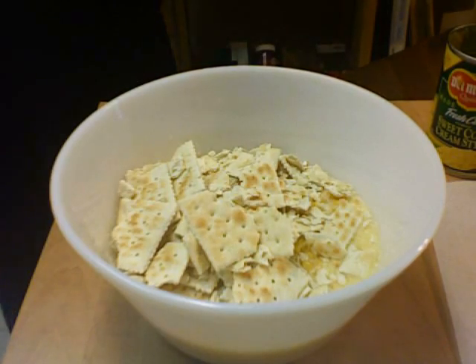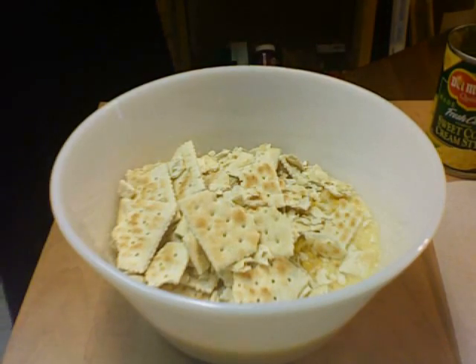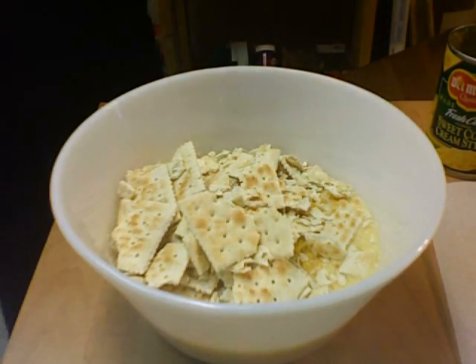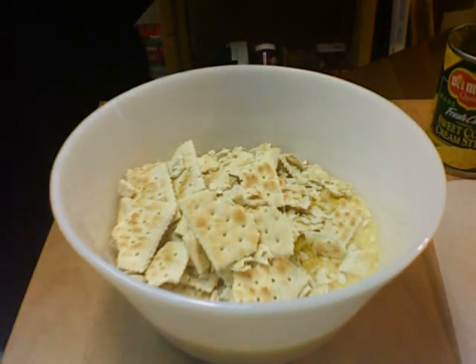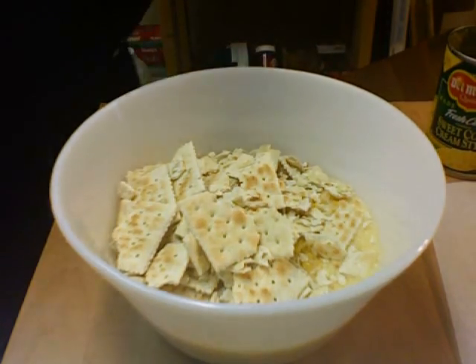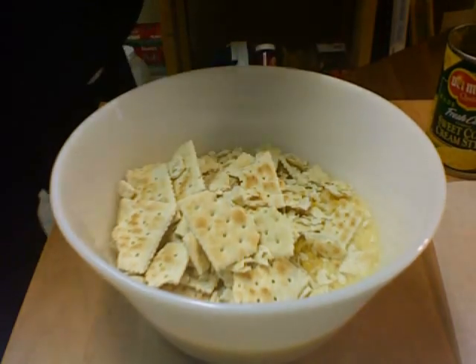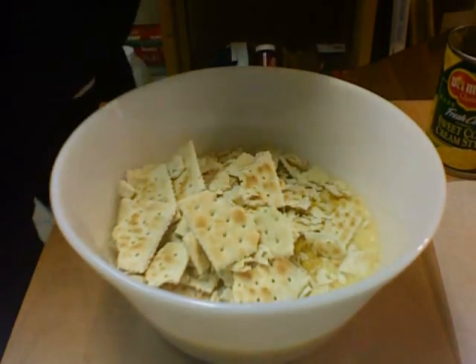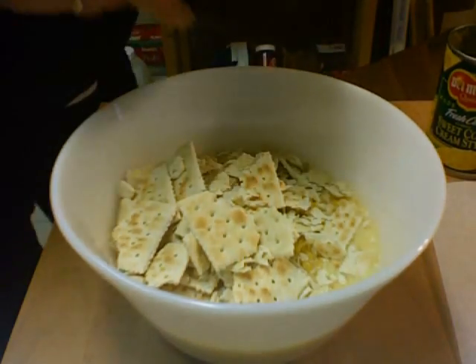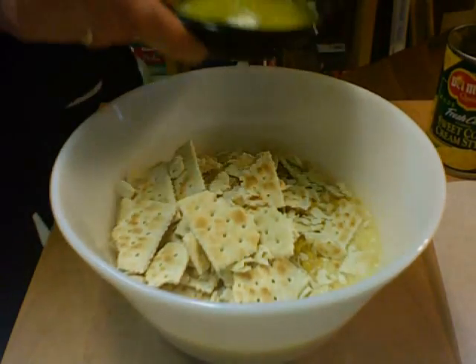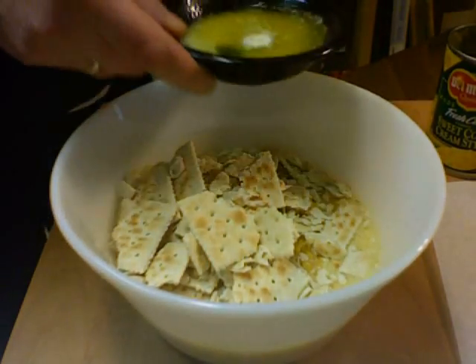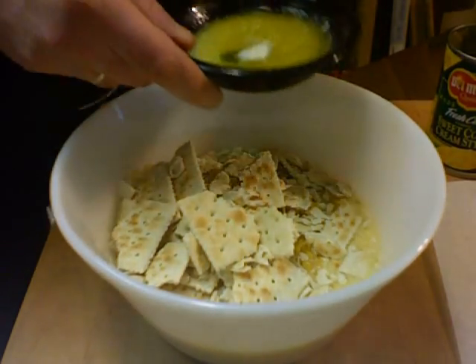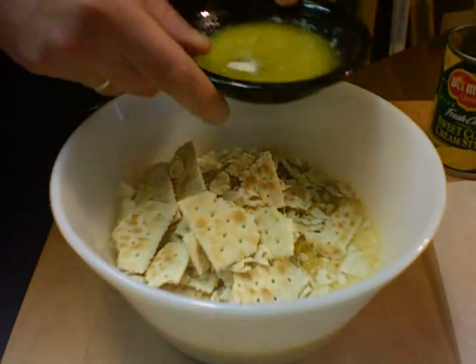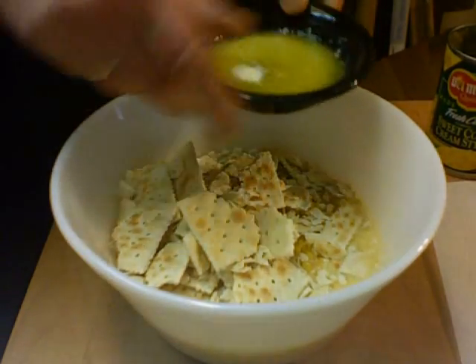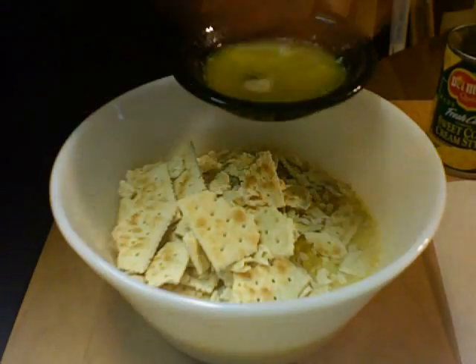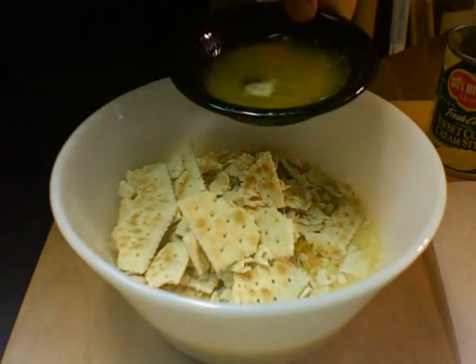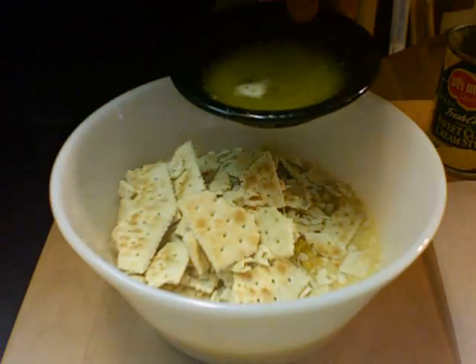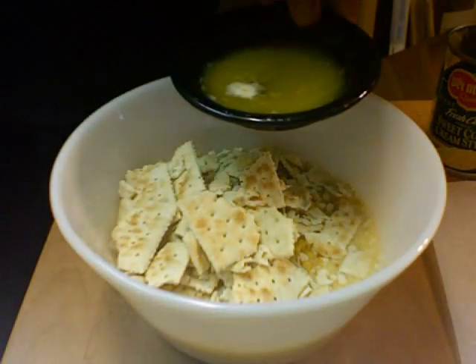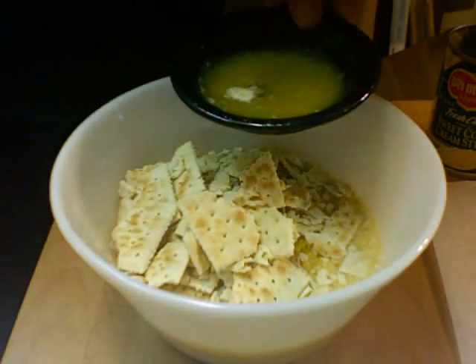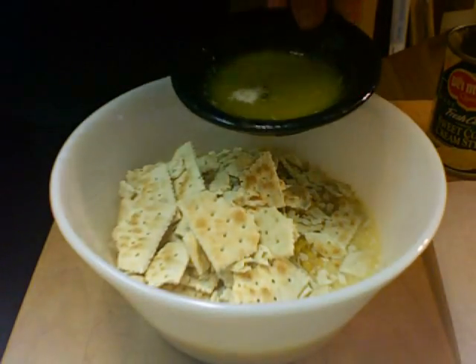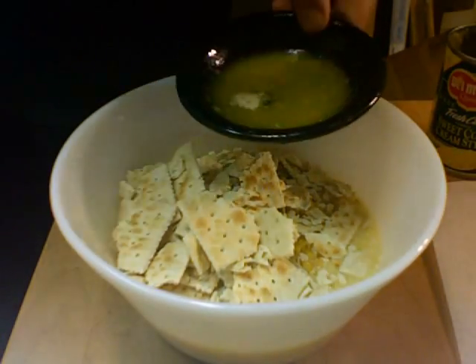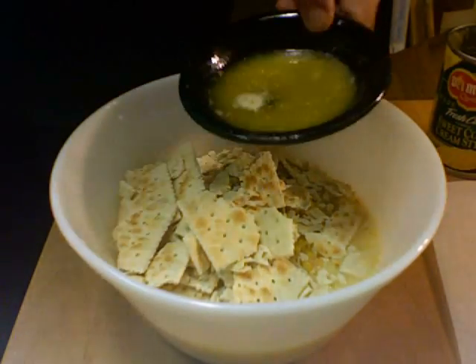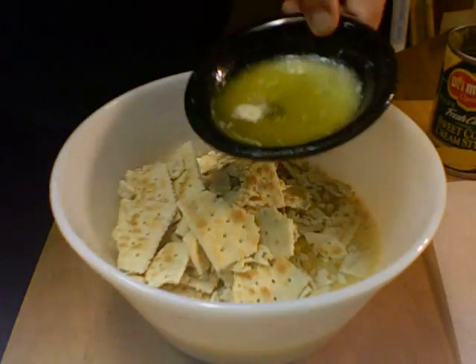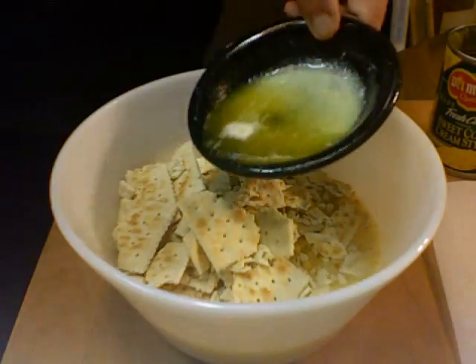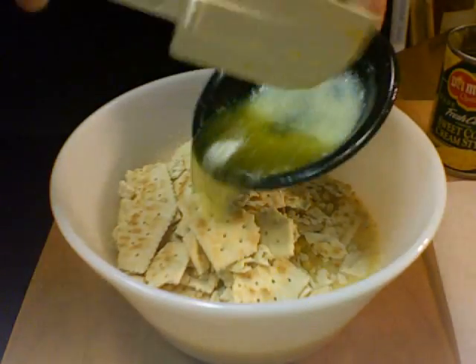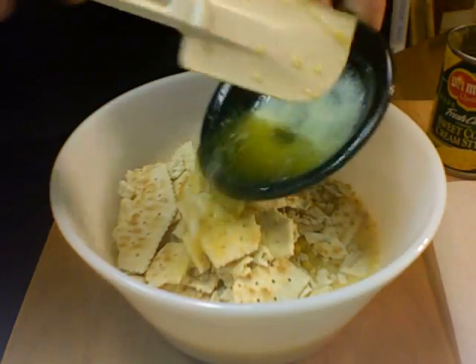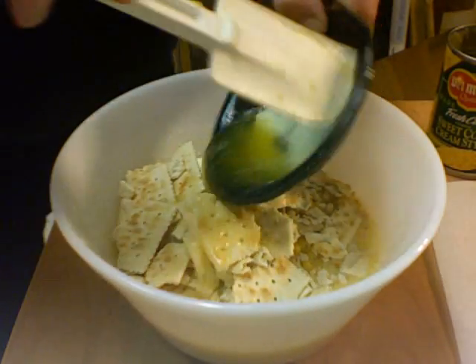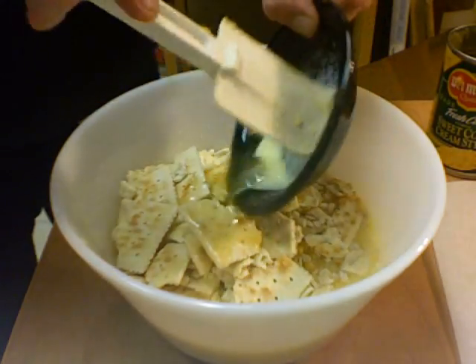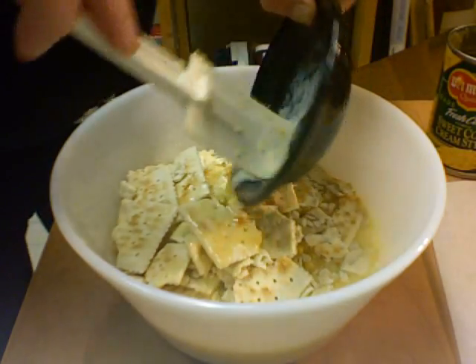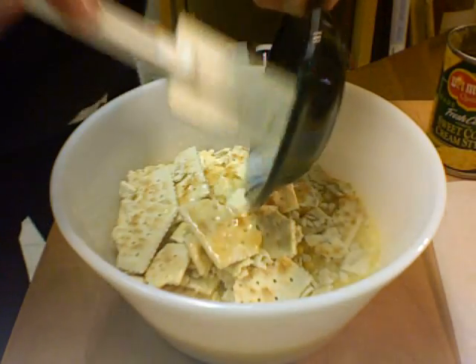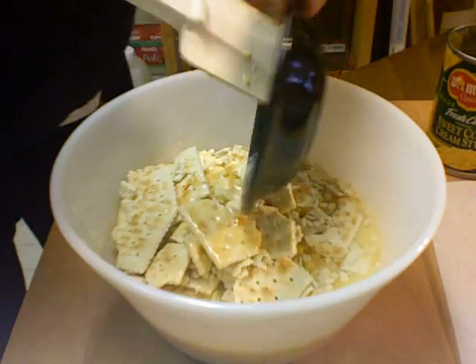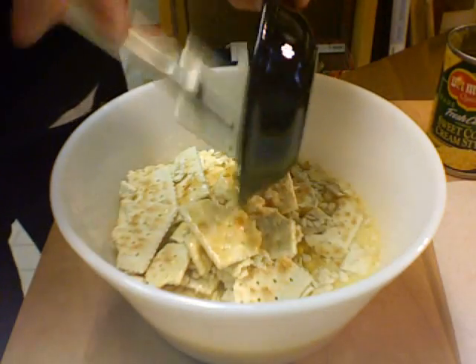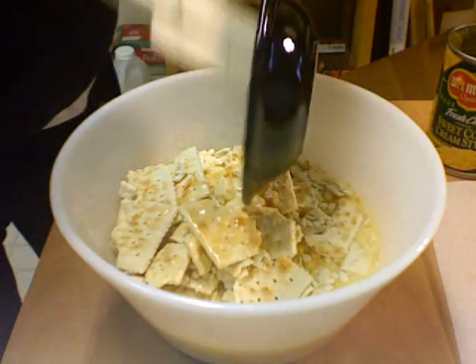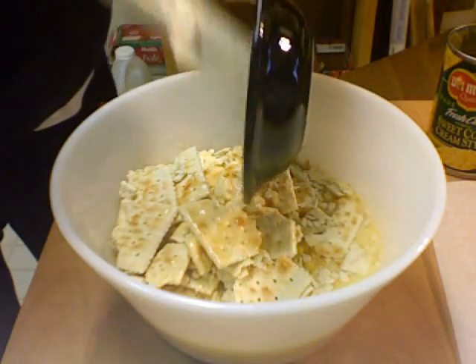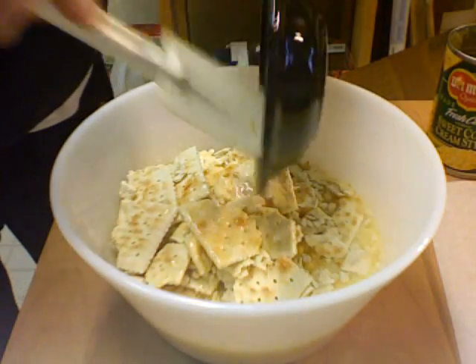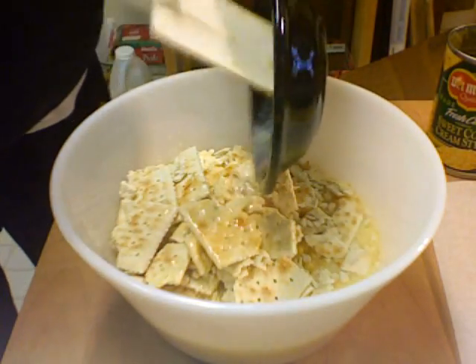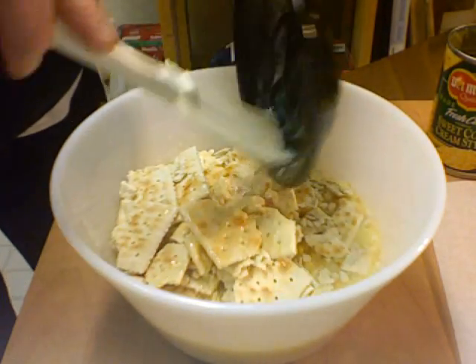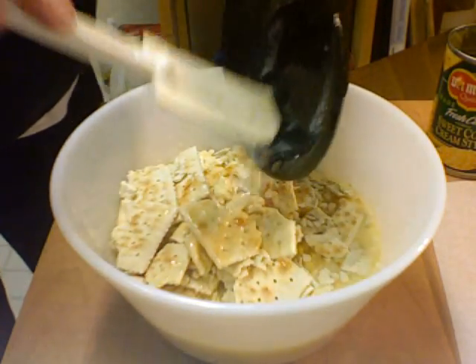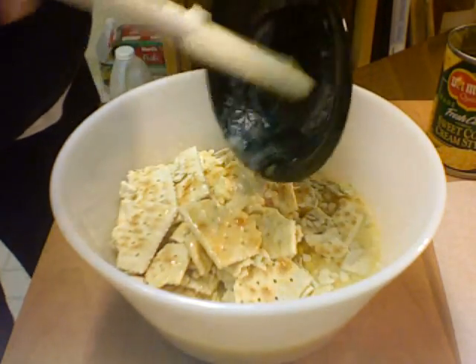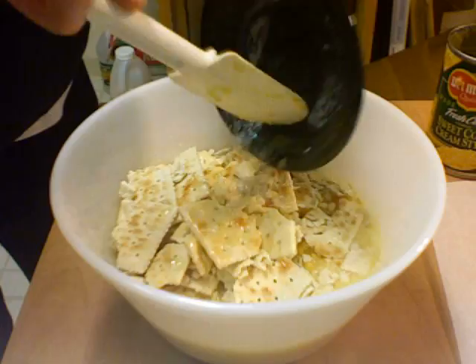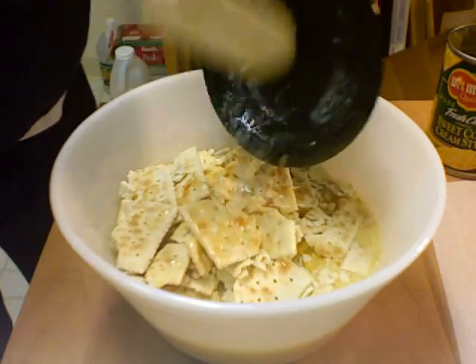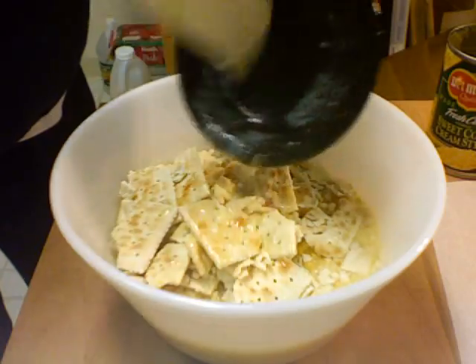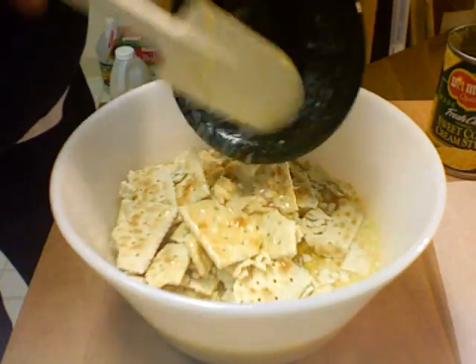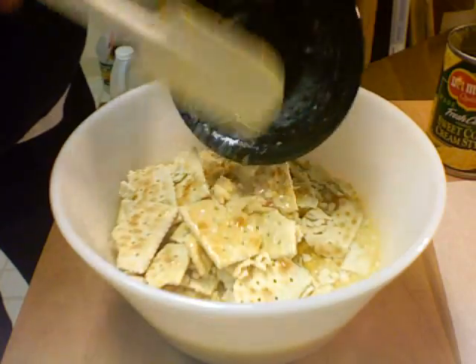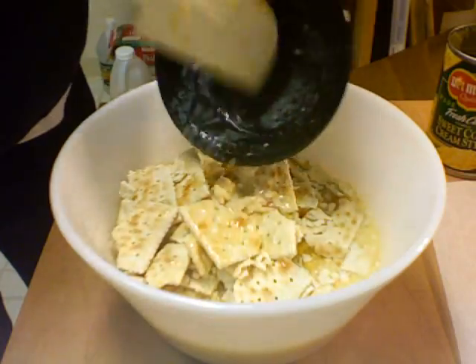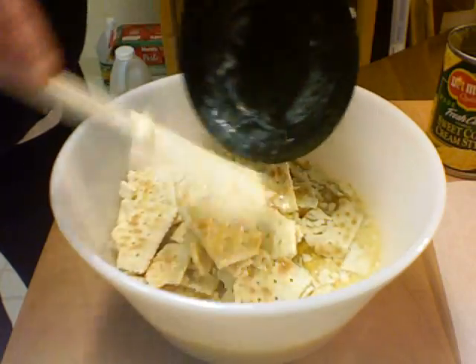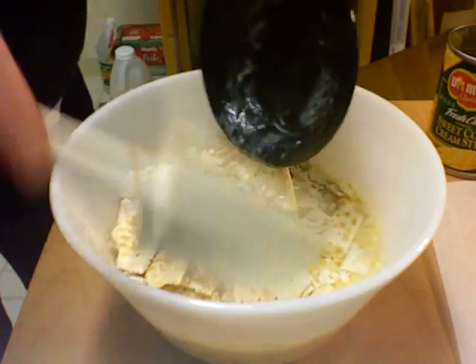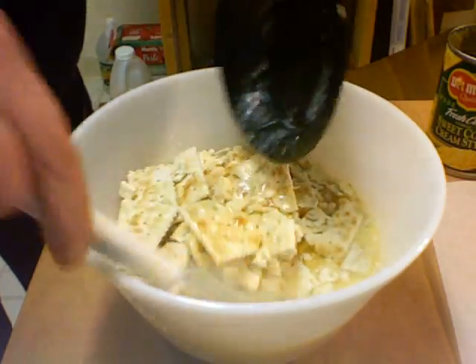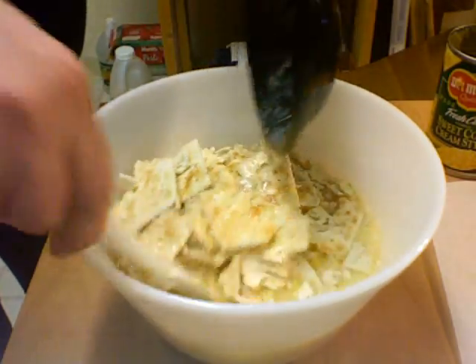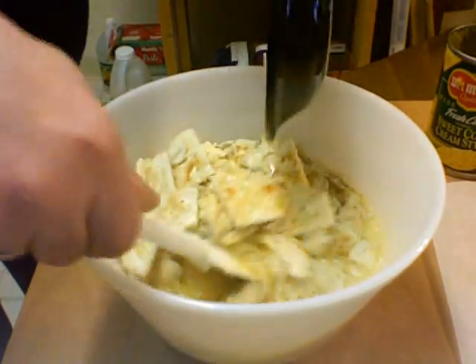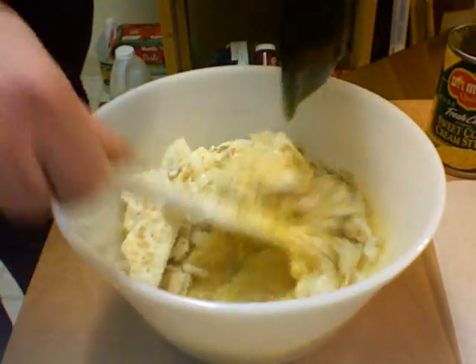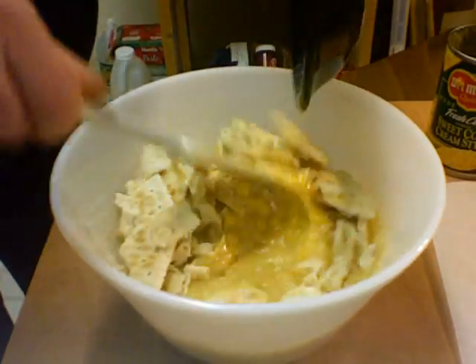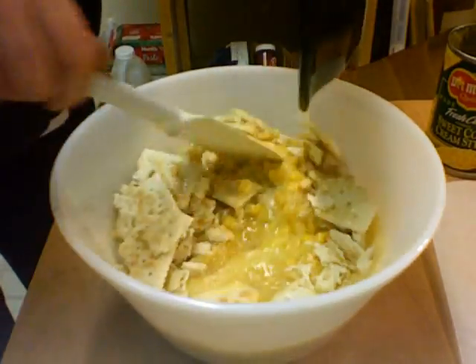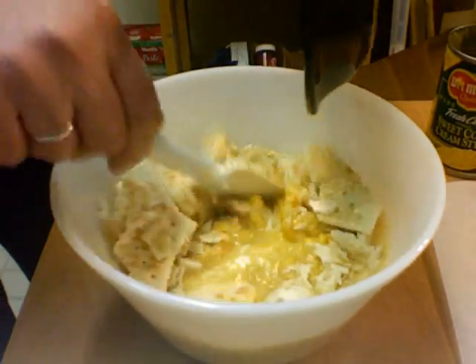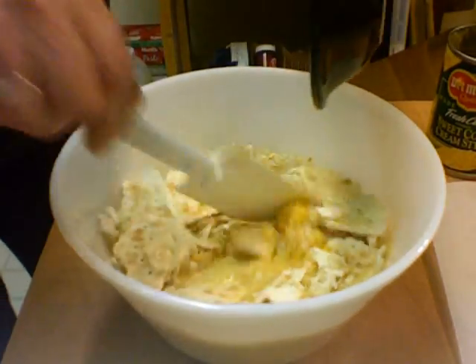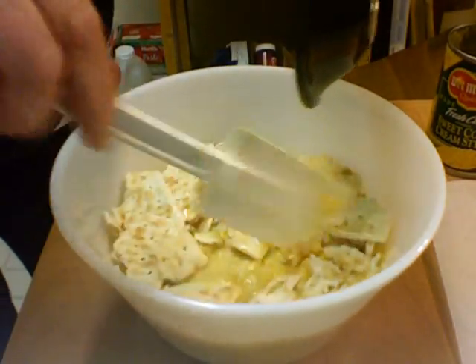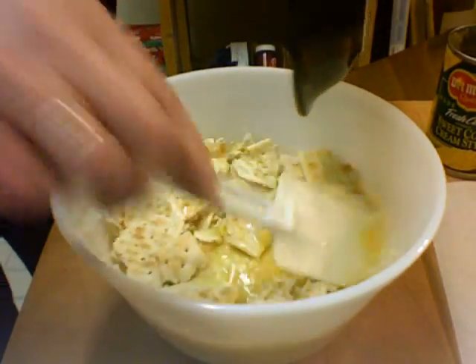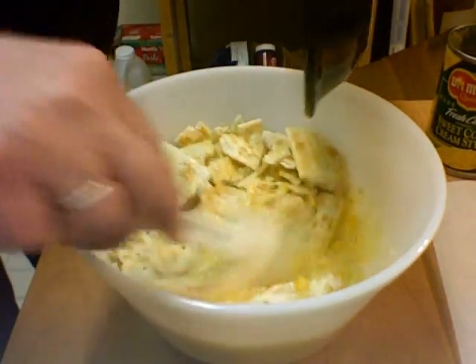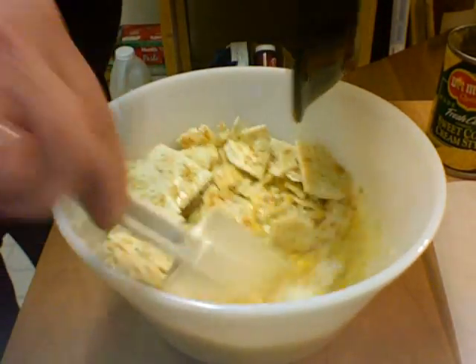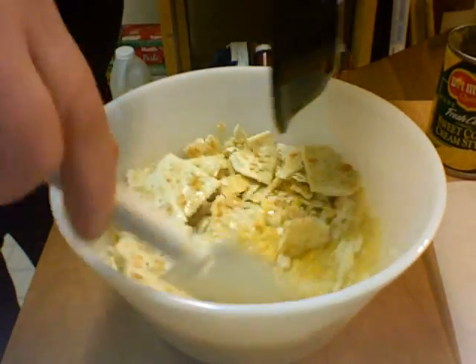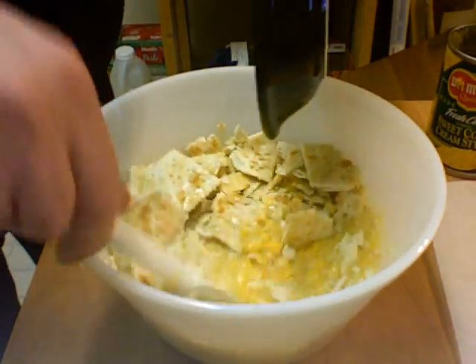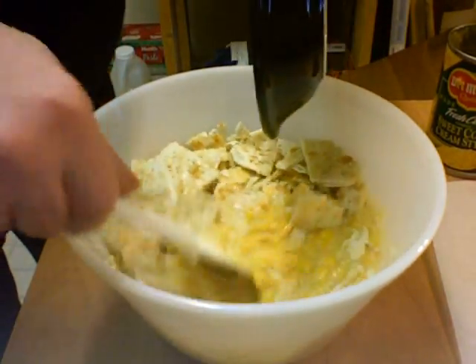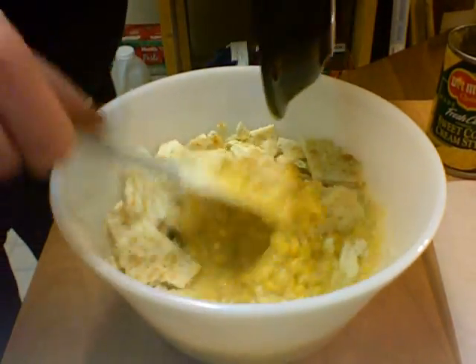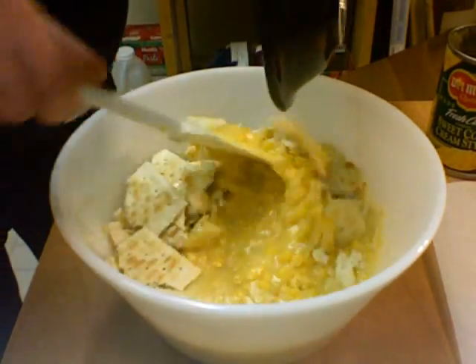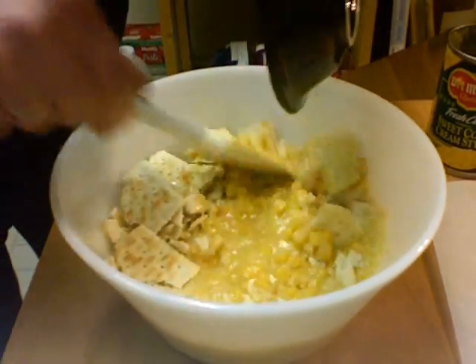Here's that butter, fresh out of the microwave. We're going to put that in there and mix this up.